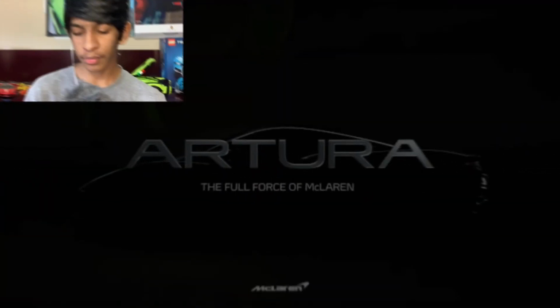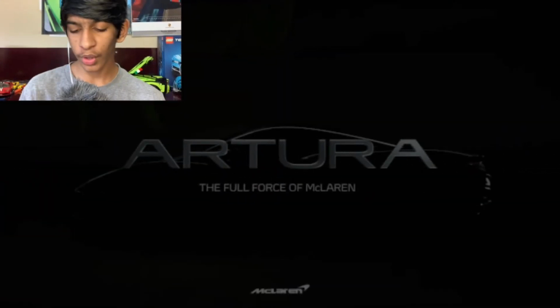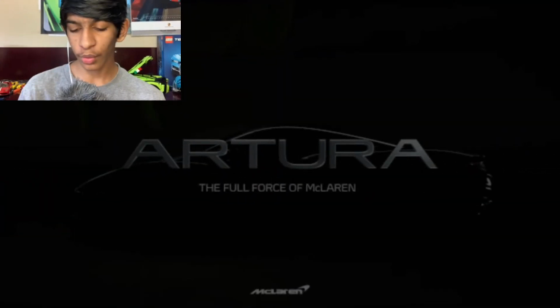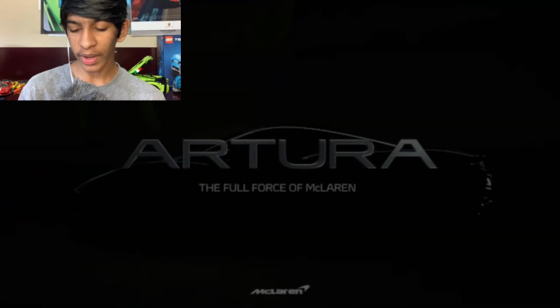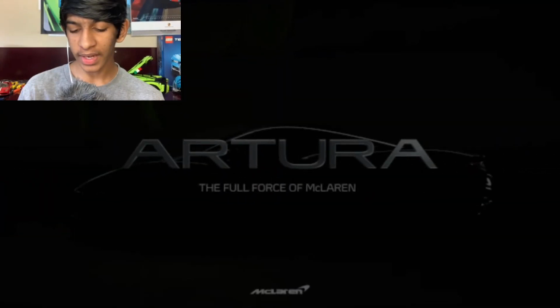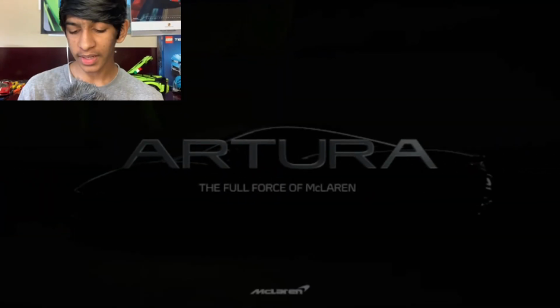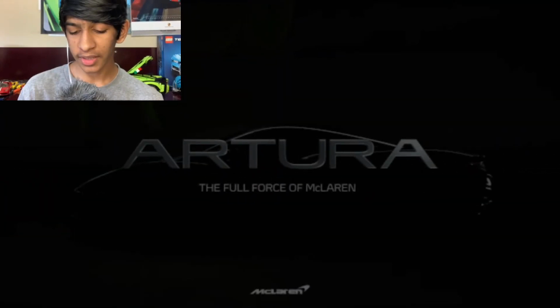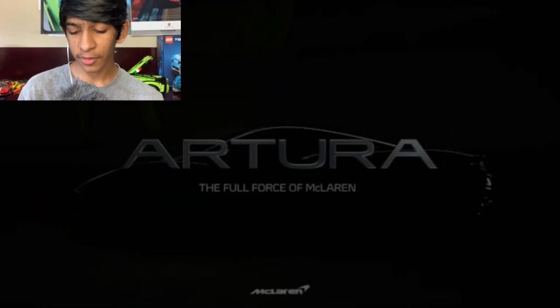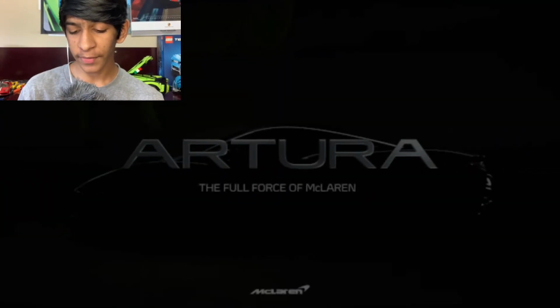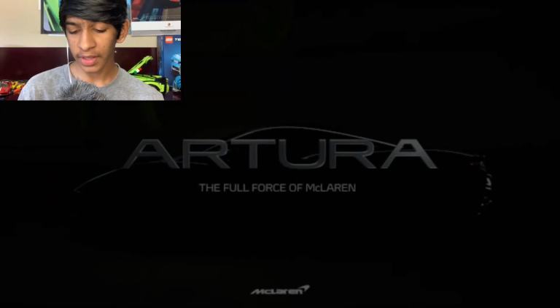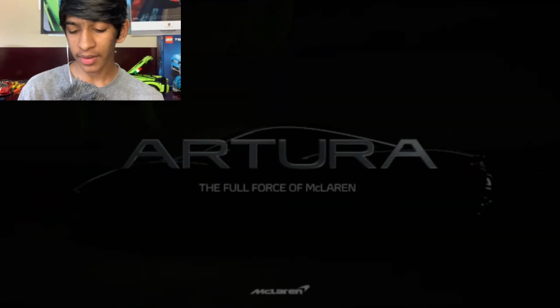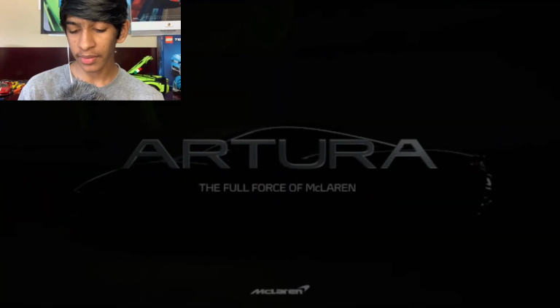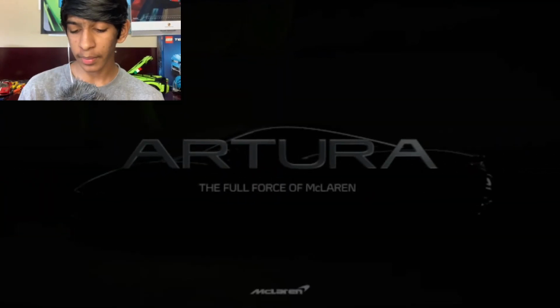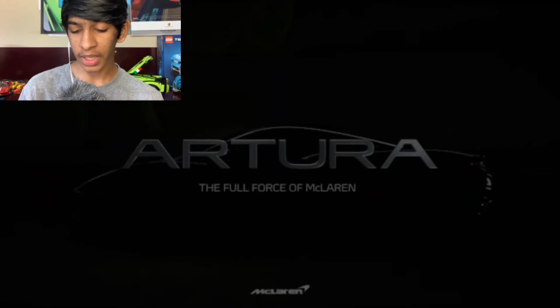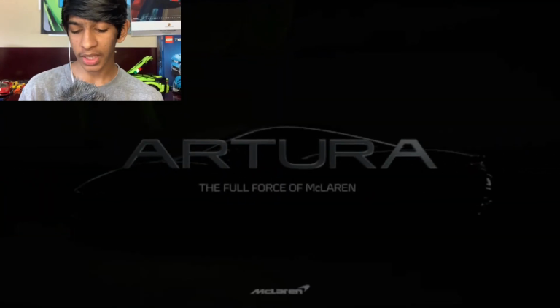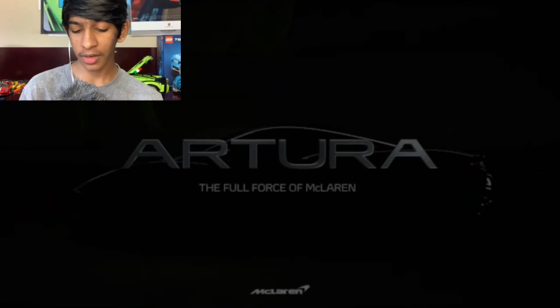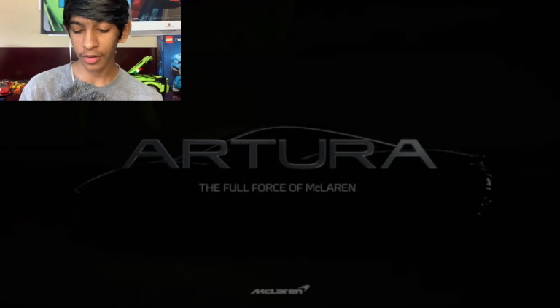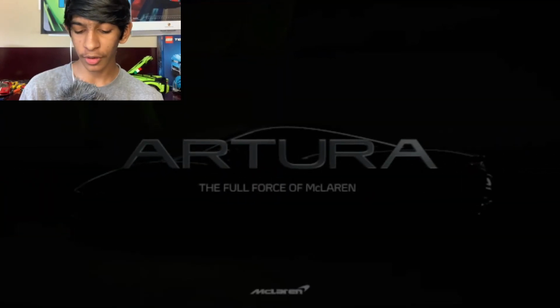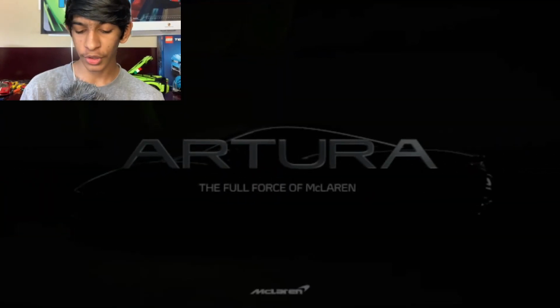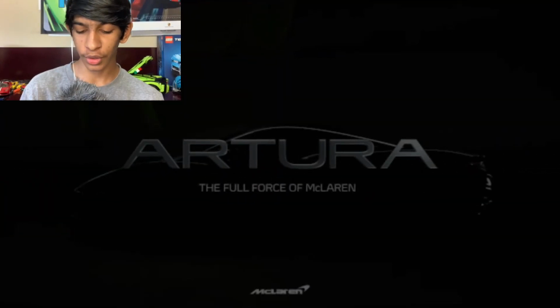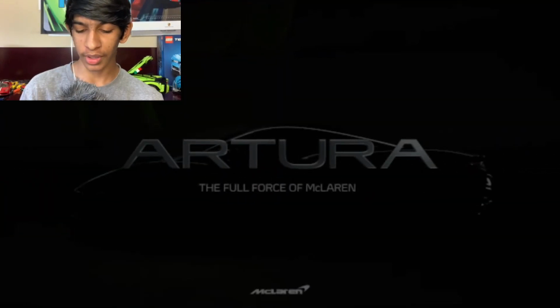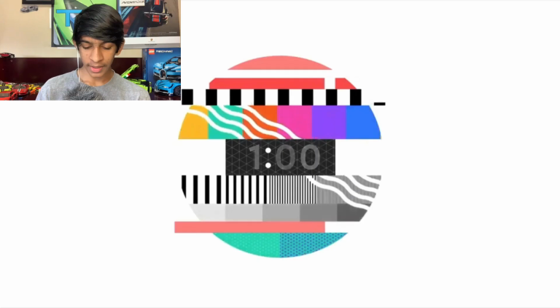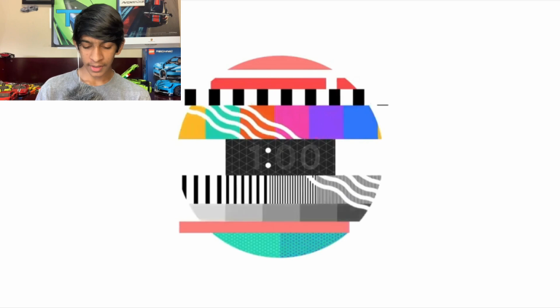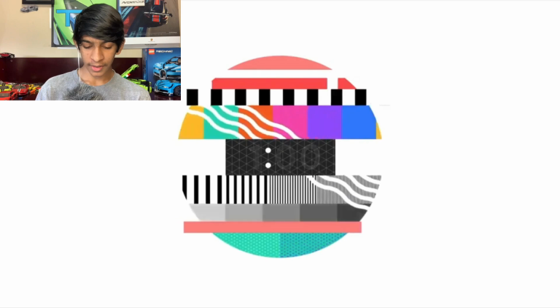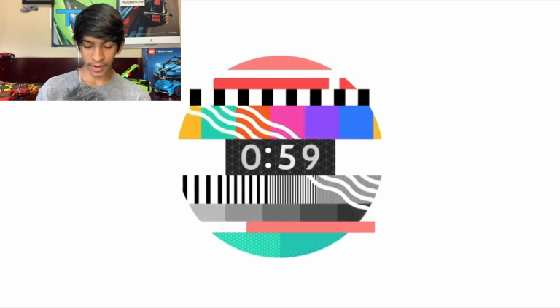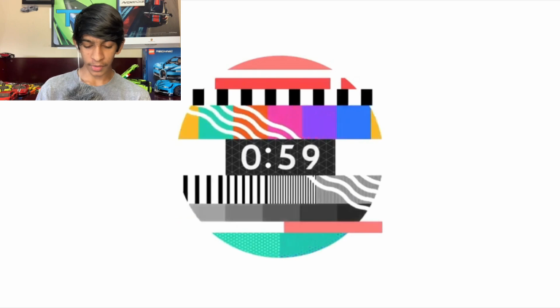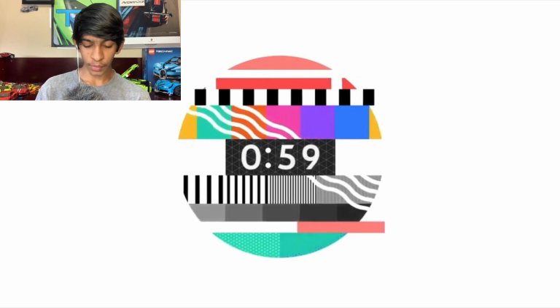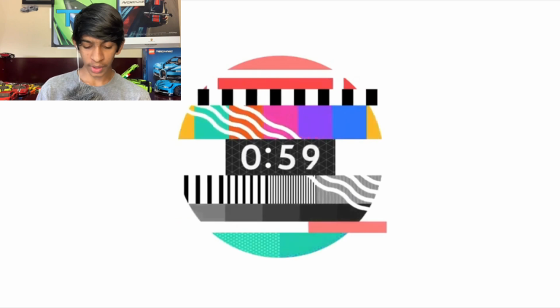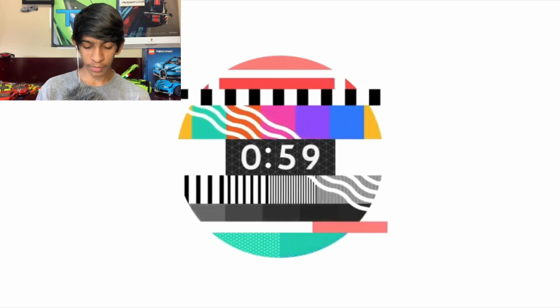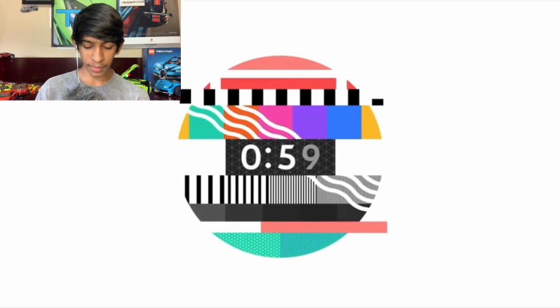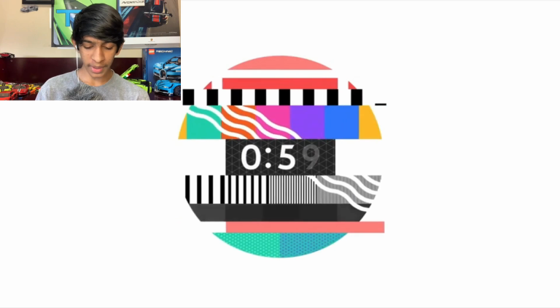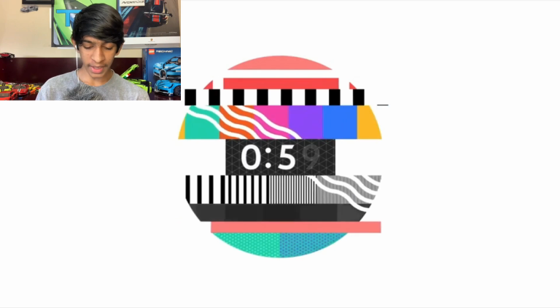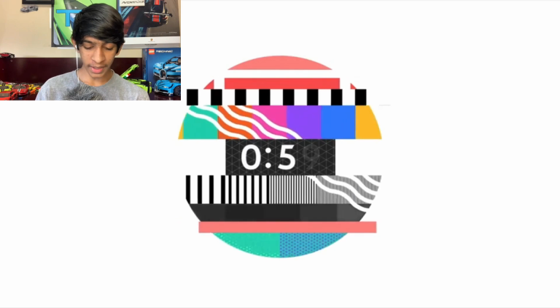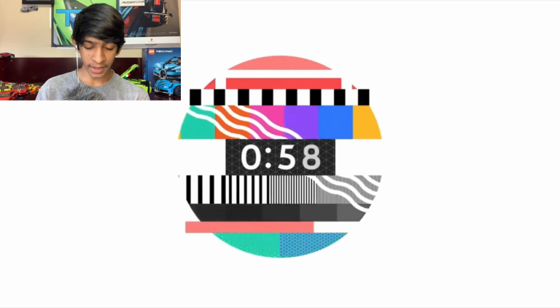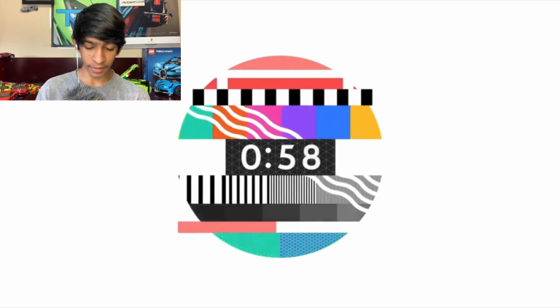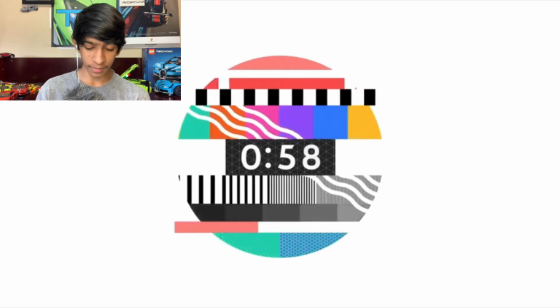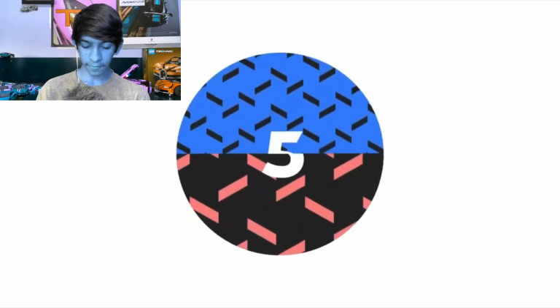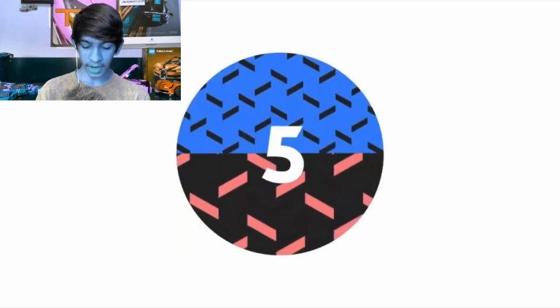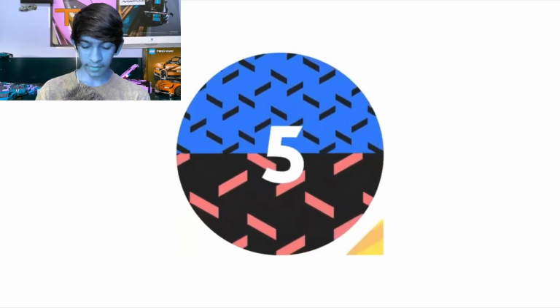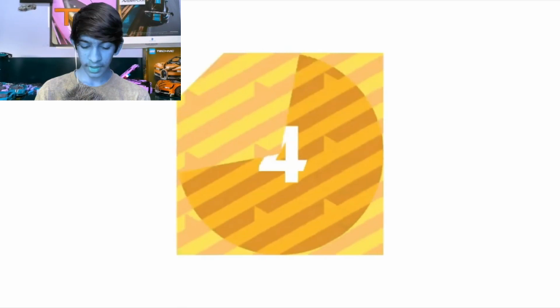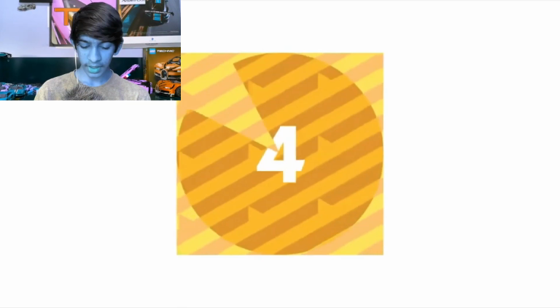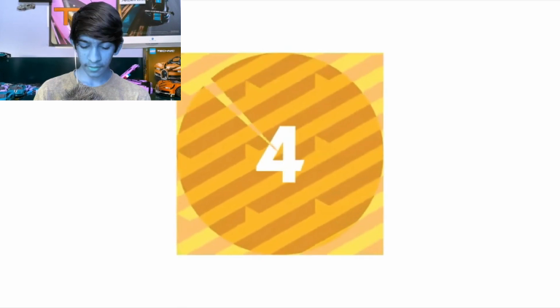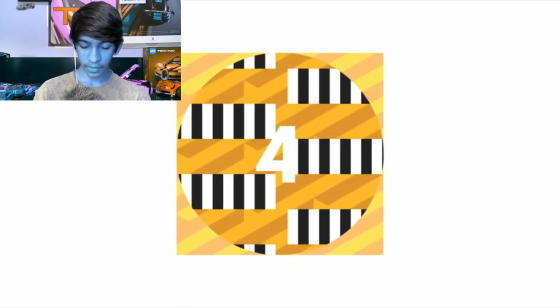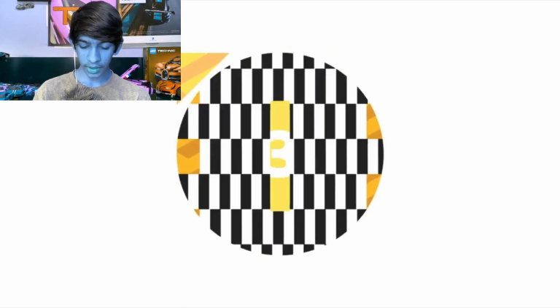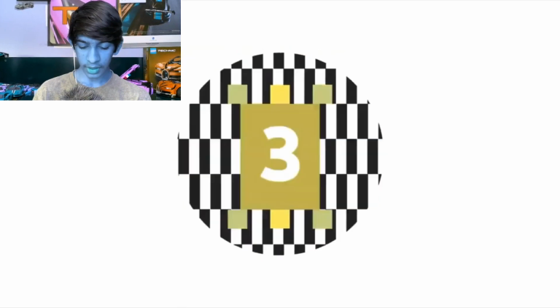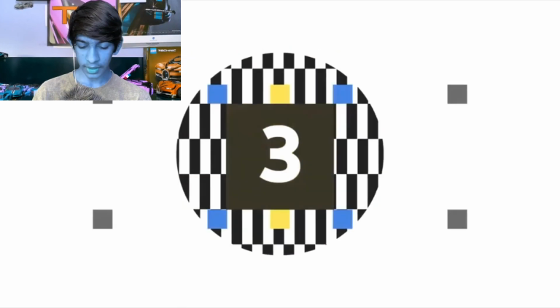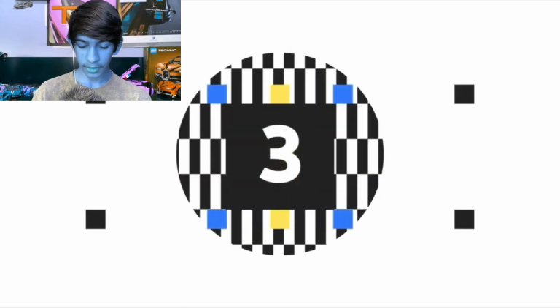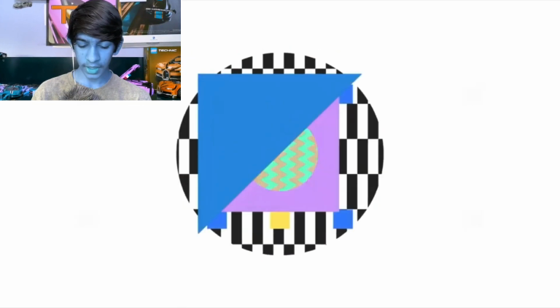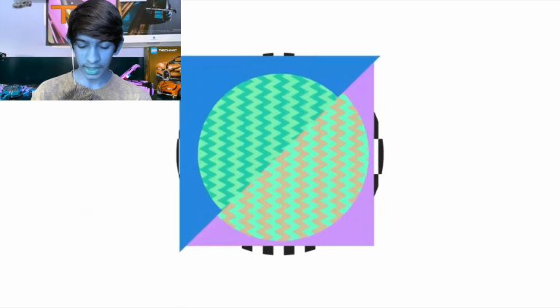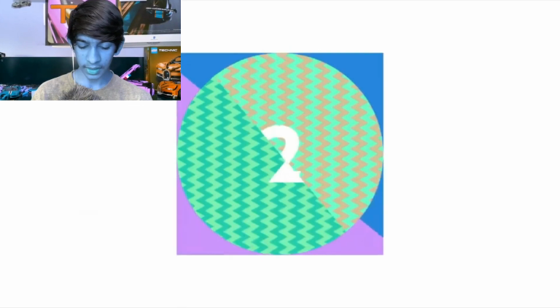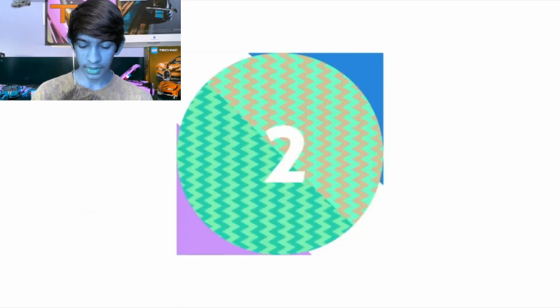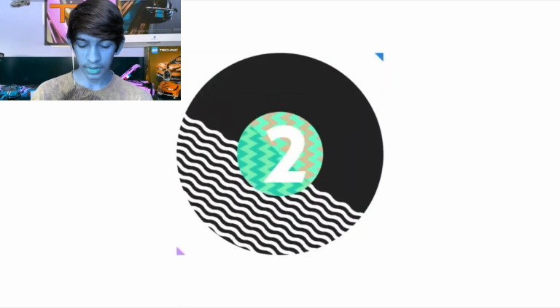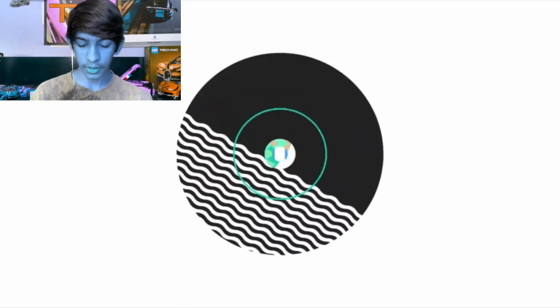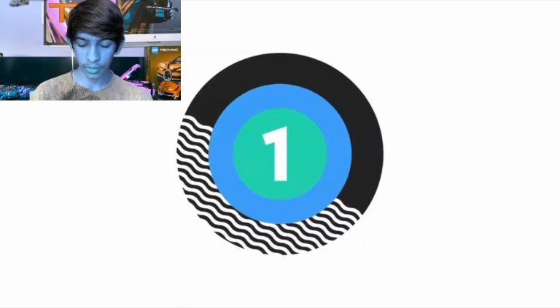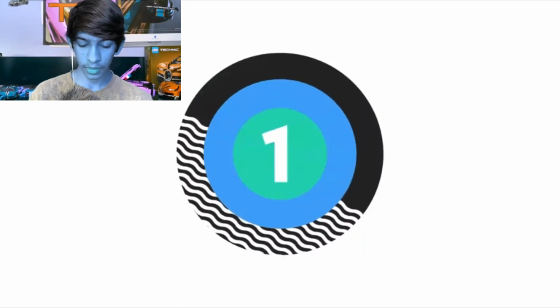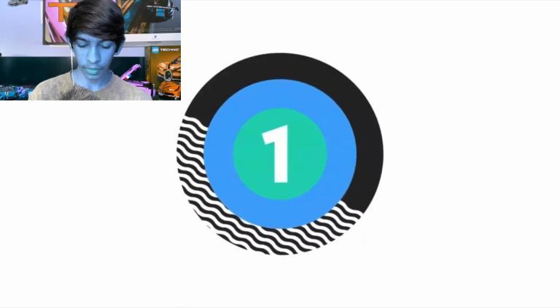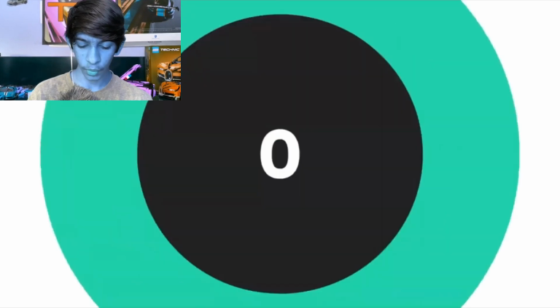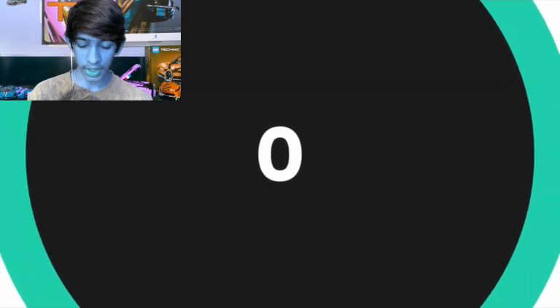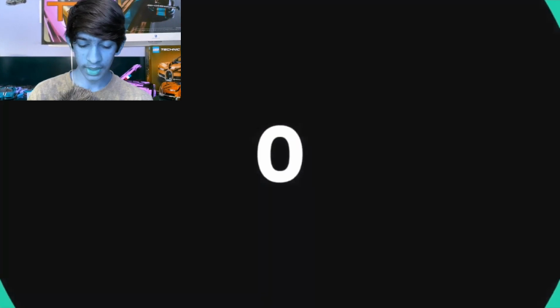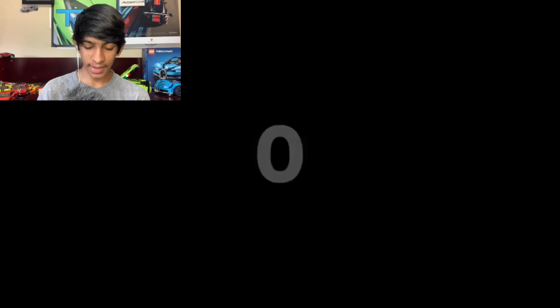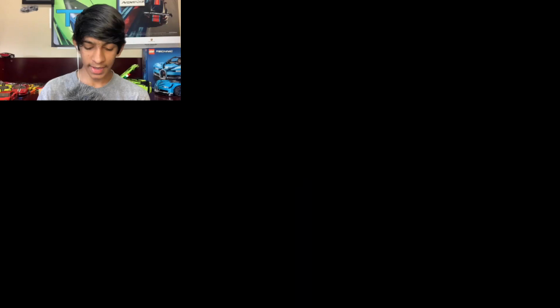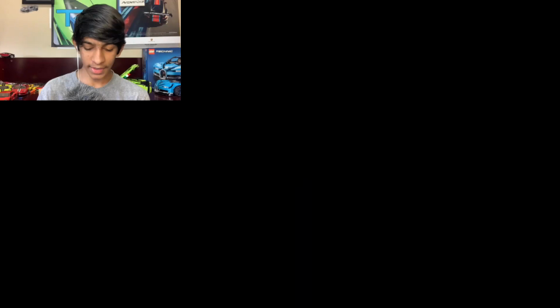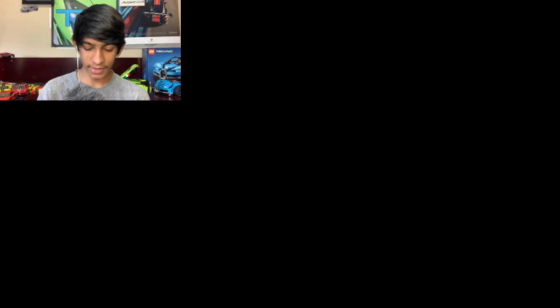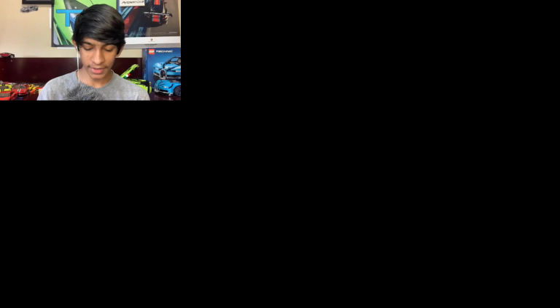We are waiting on the reveal of the McLaren Artura. One more minute to go. 5, 4, 3, 2, 1. And it's starting.